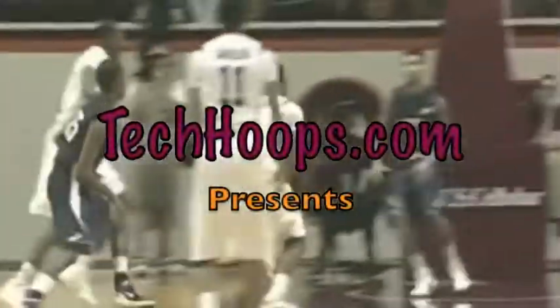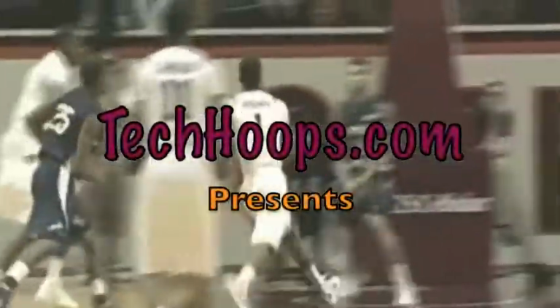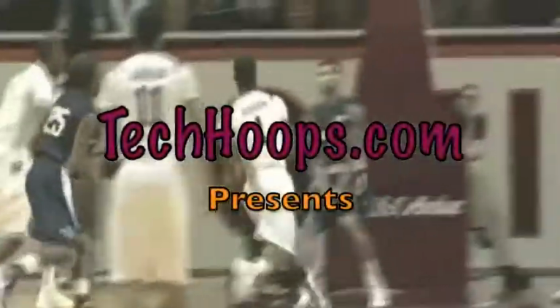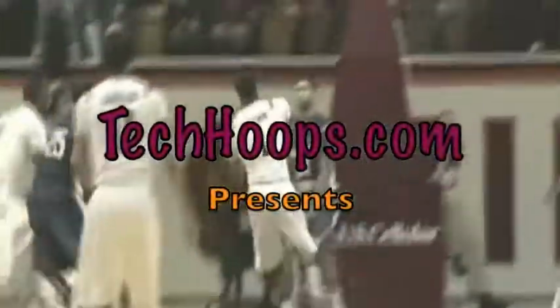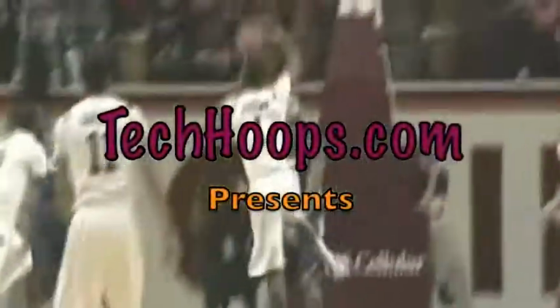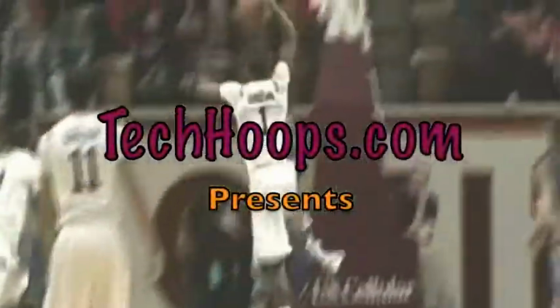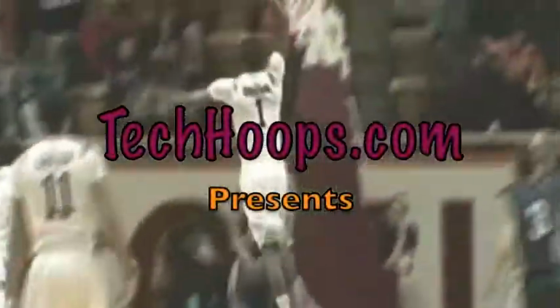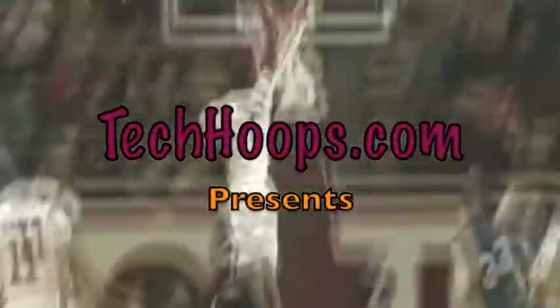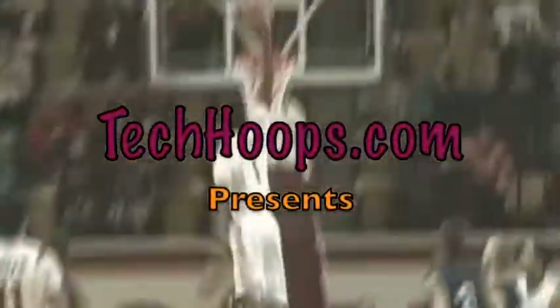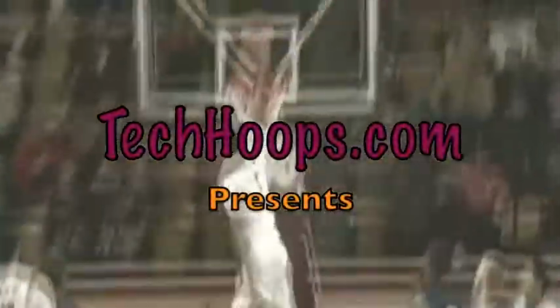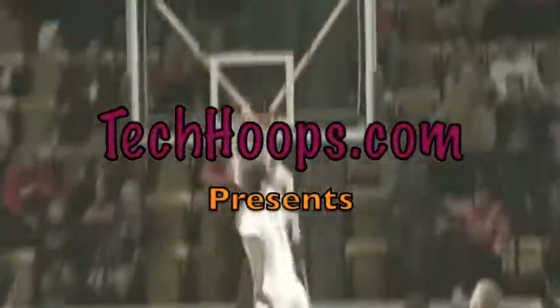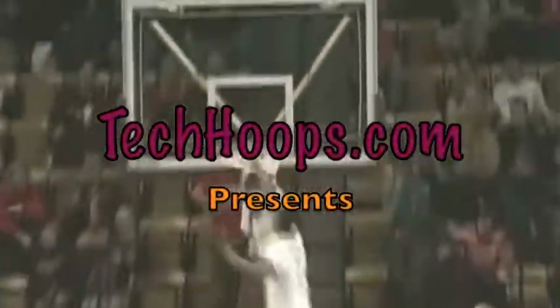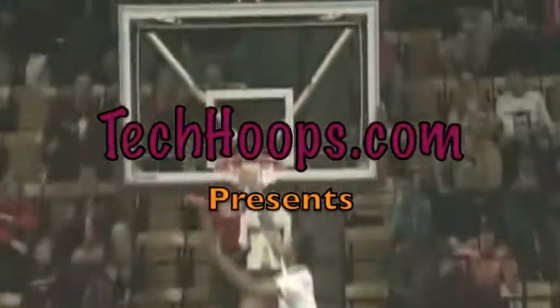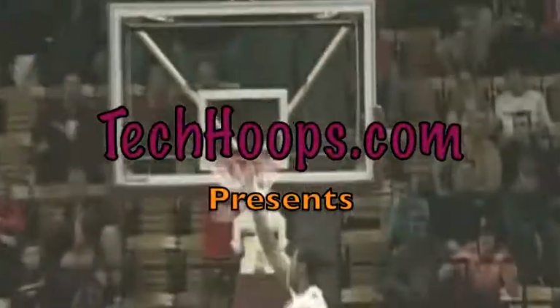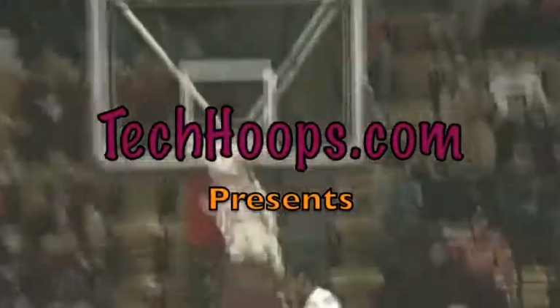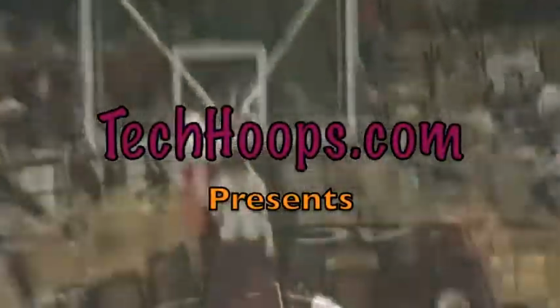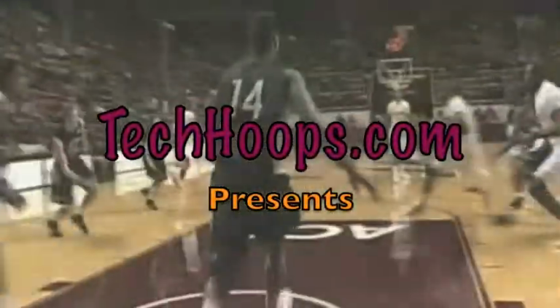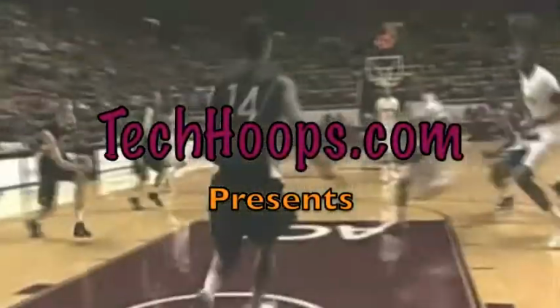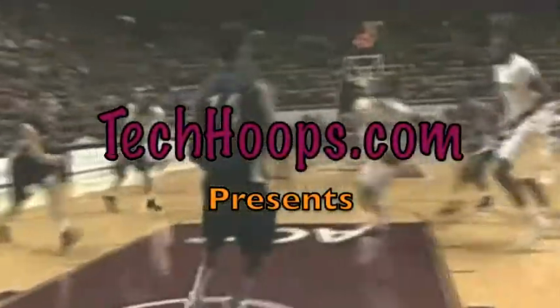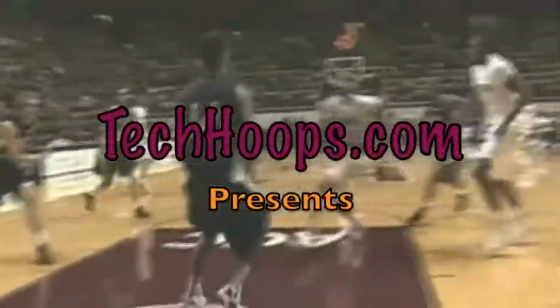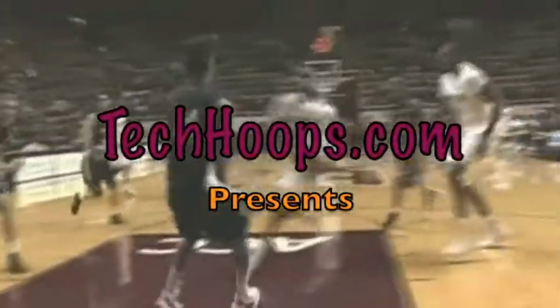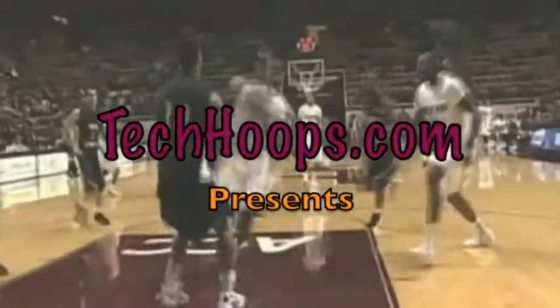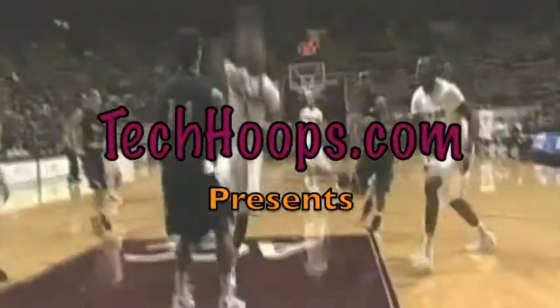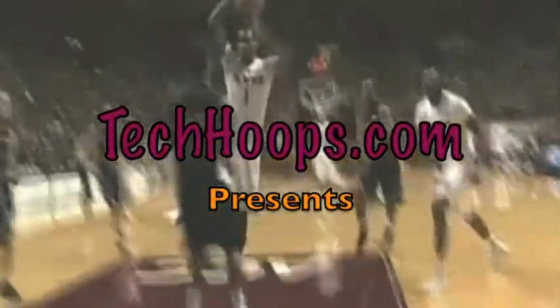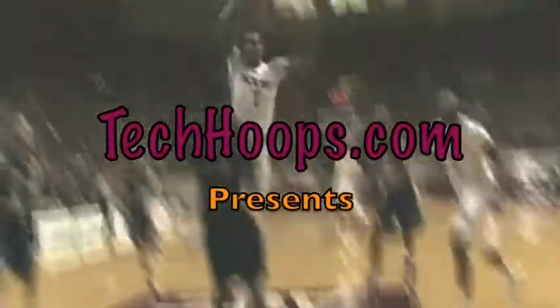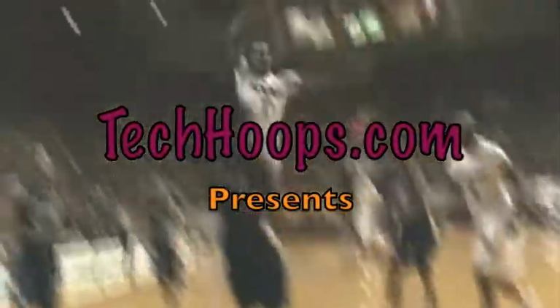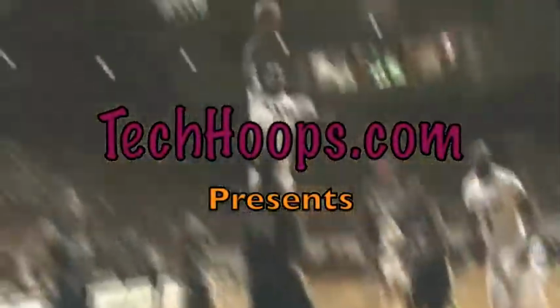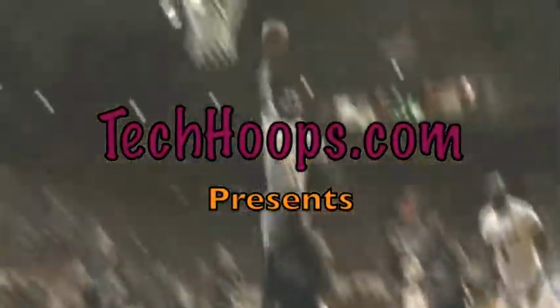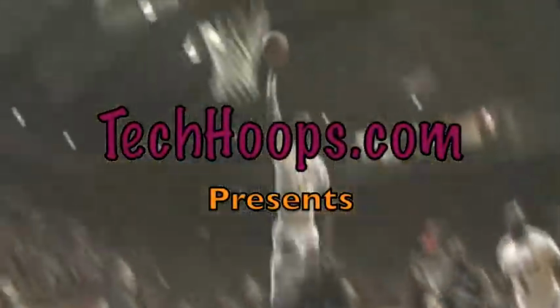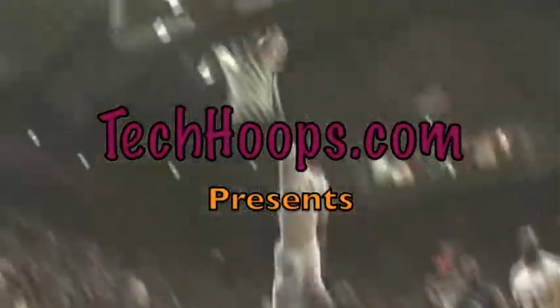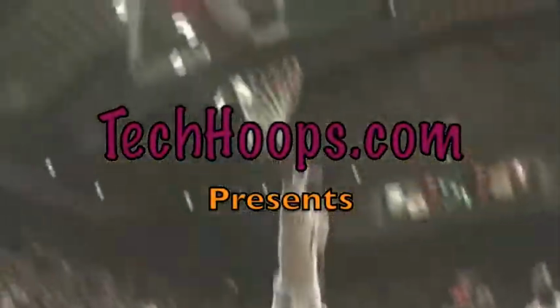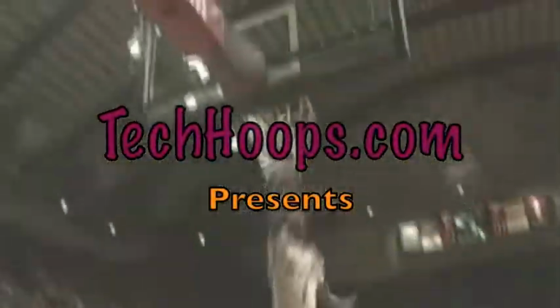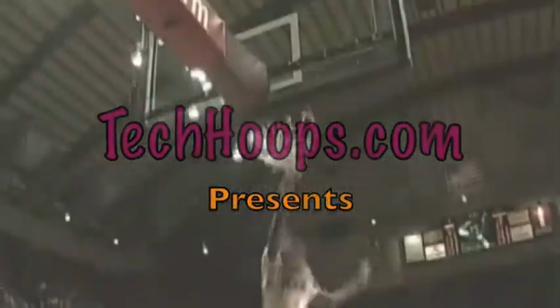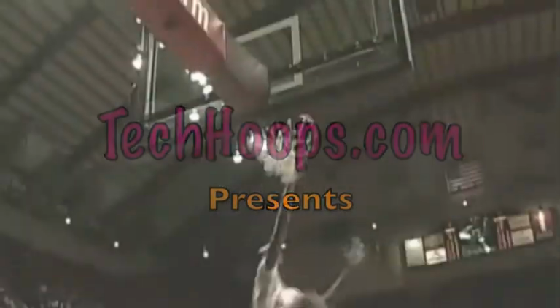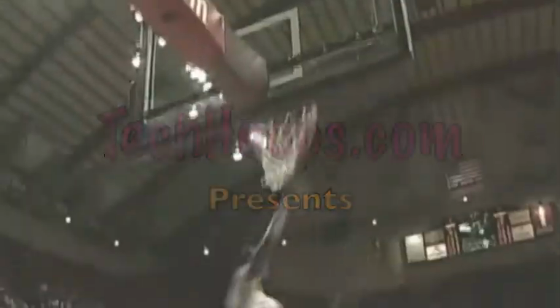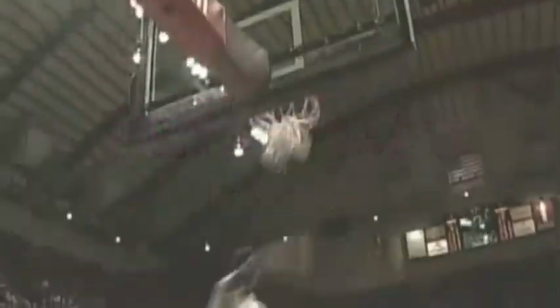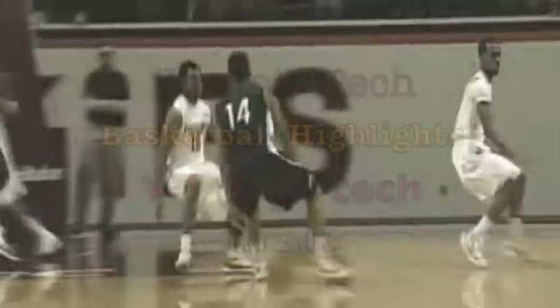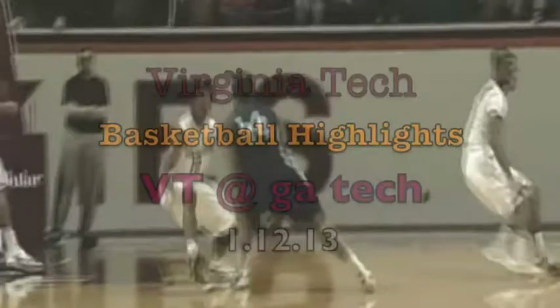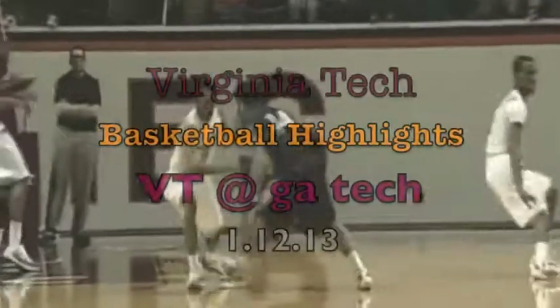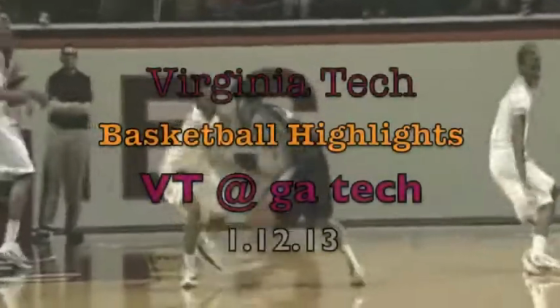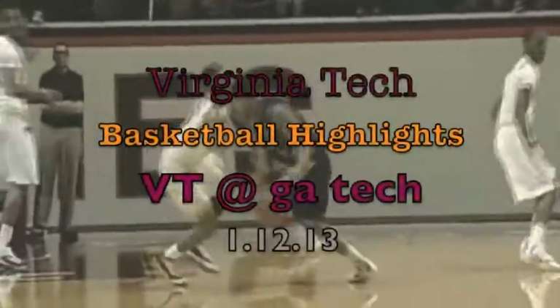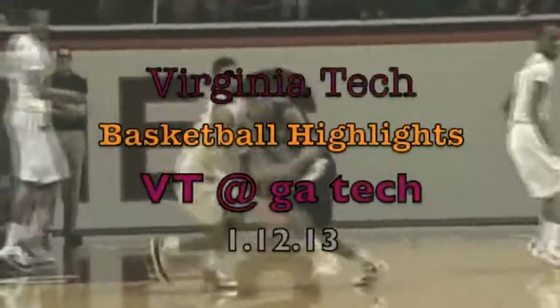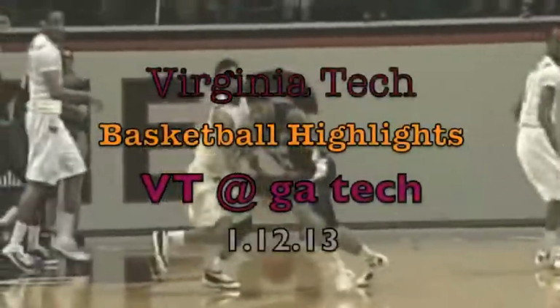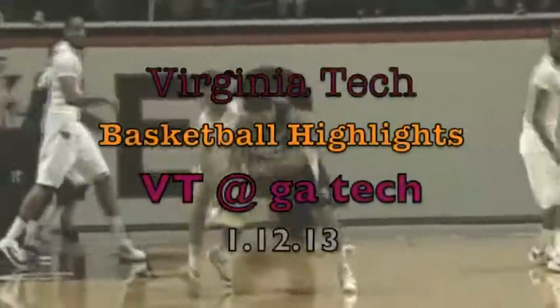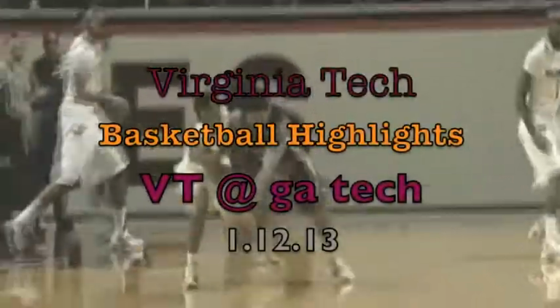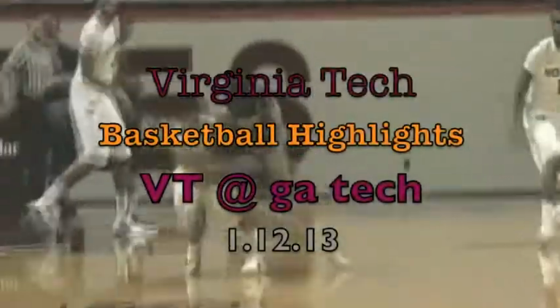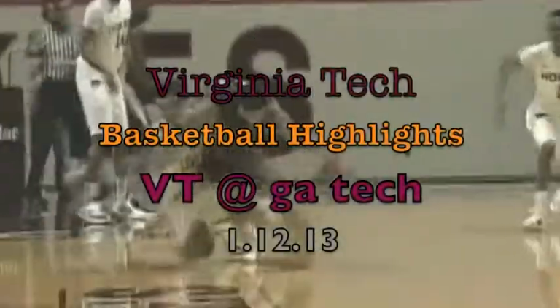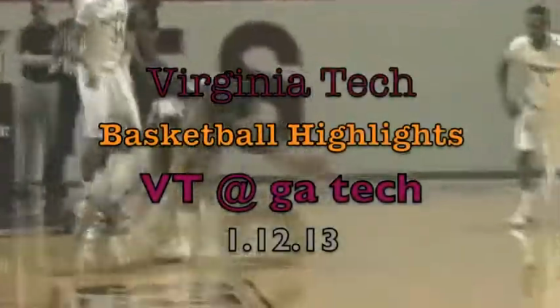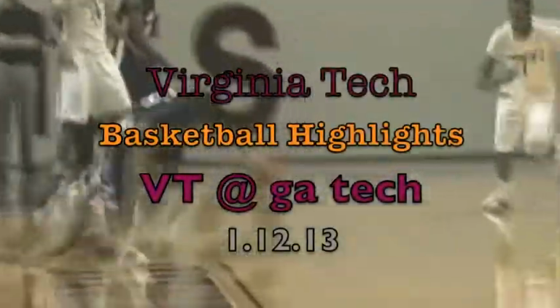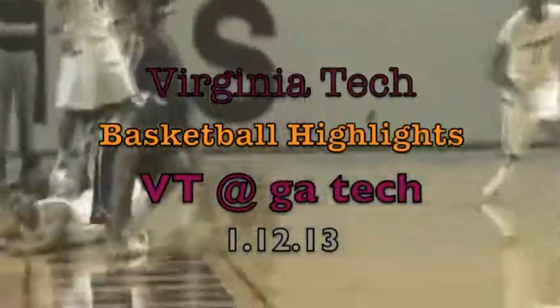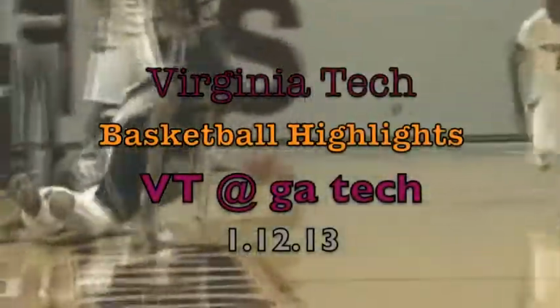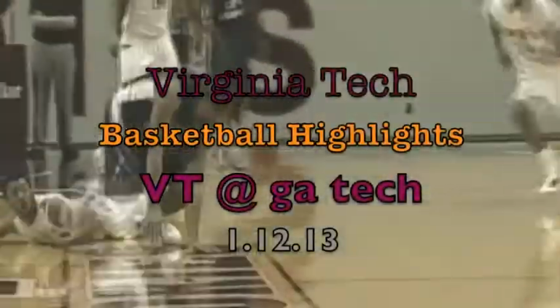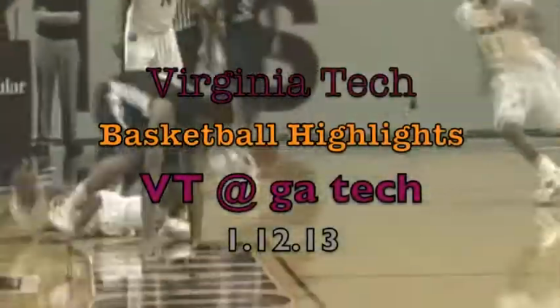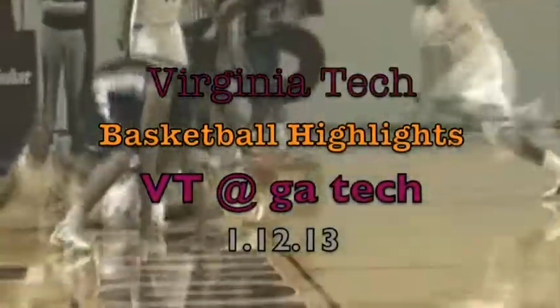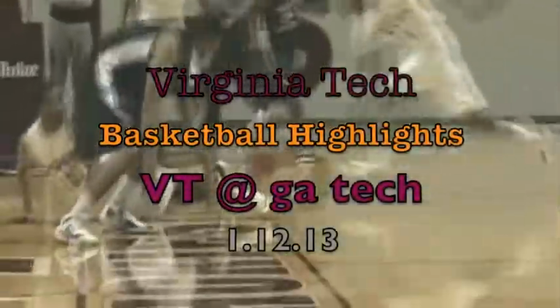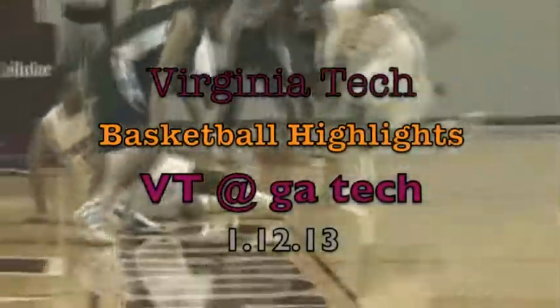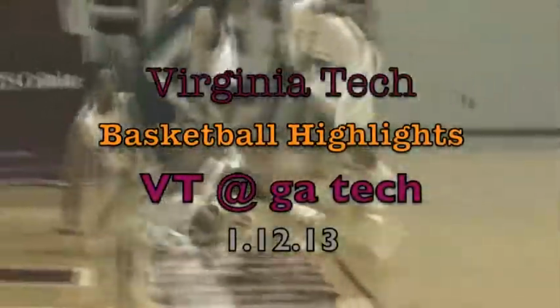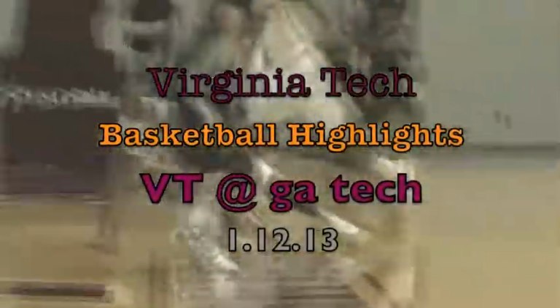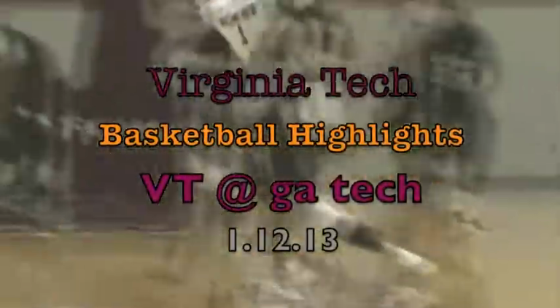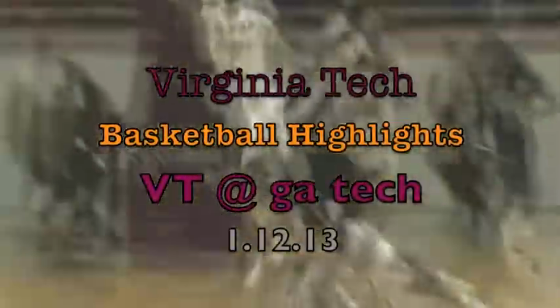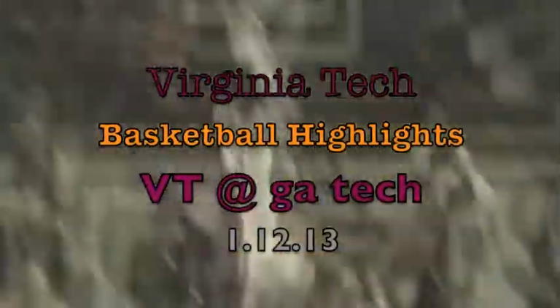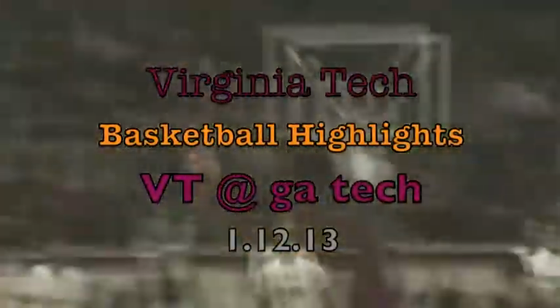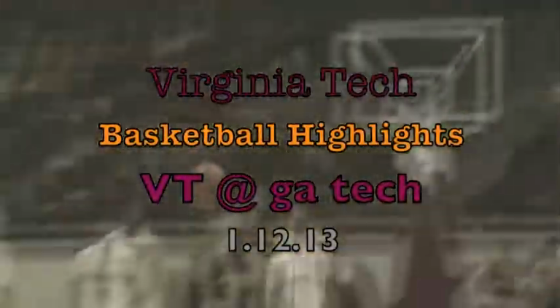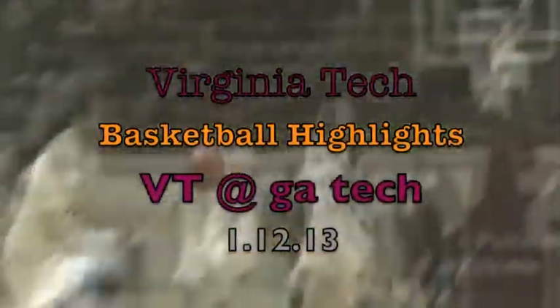These Virginia Tech basketball highlights are brought to you by TechHOOPS.com. On Saturday, the Hokies travel to Atlanta to take on the Yellow Jackets.